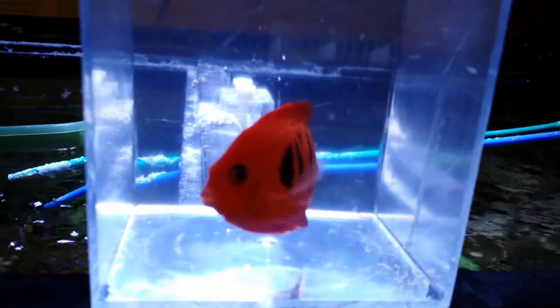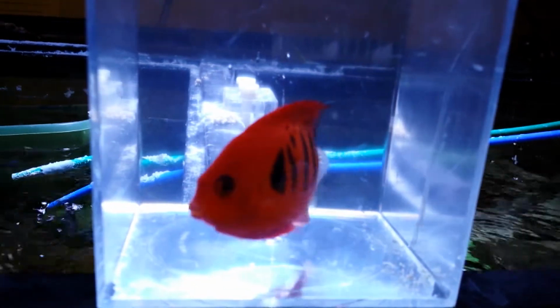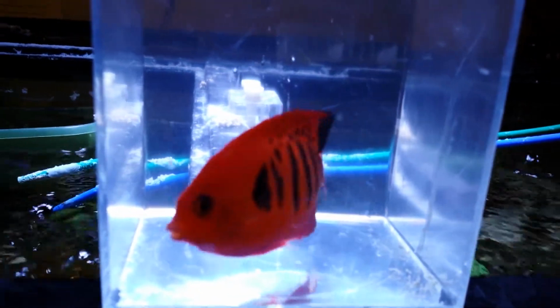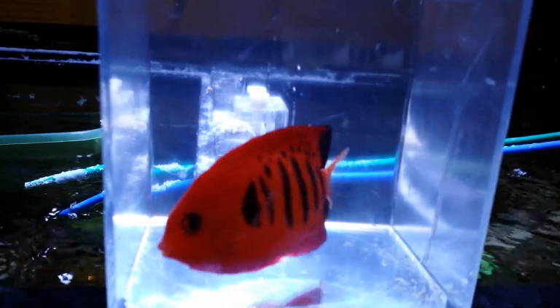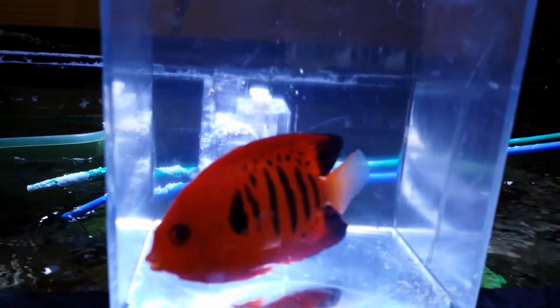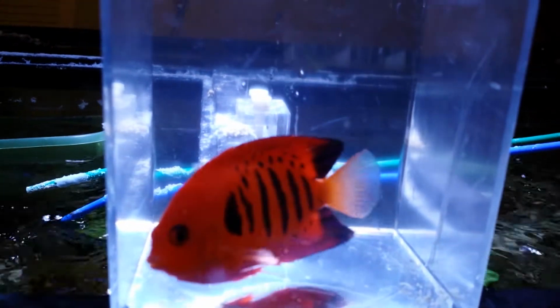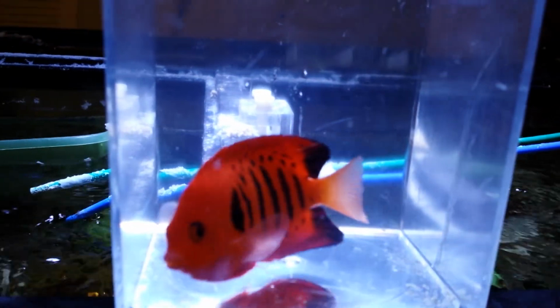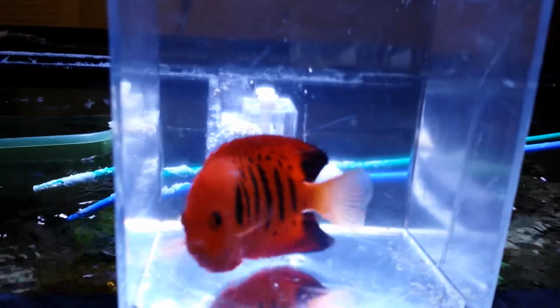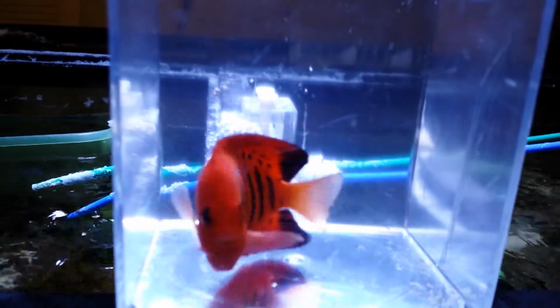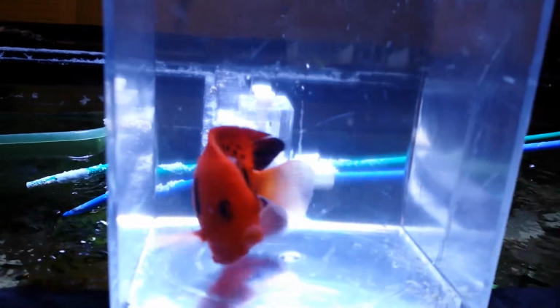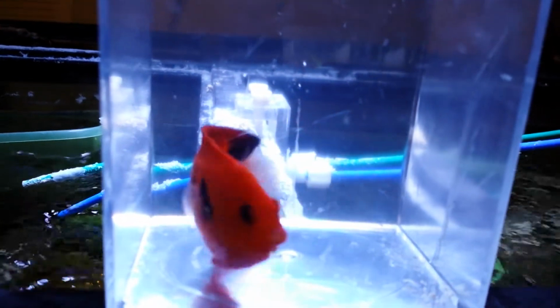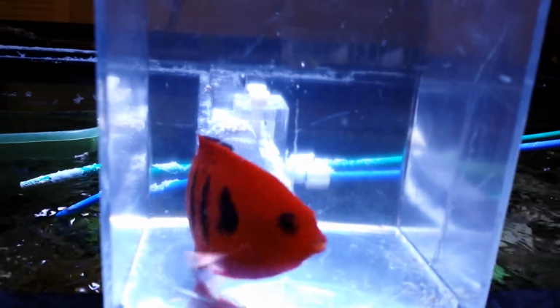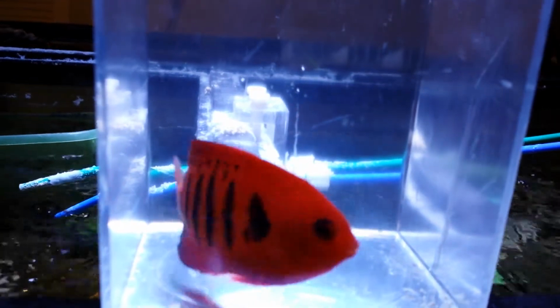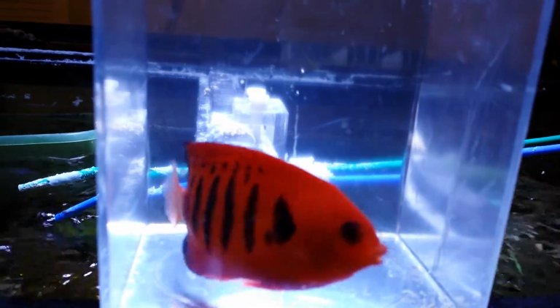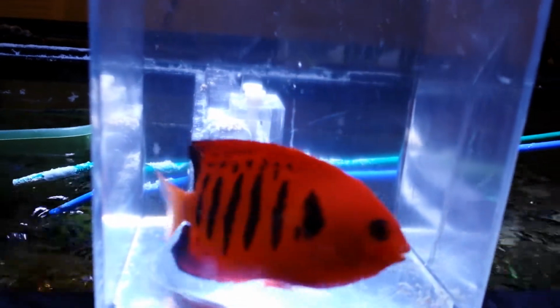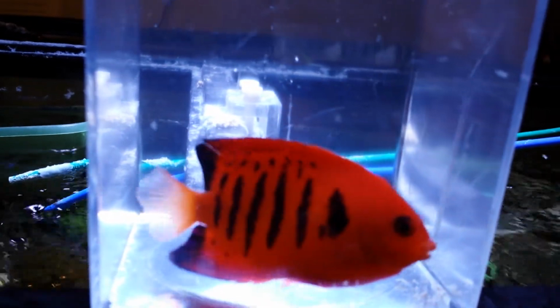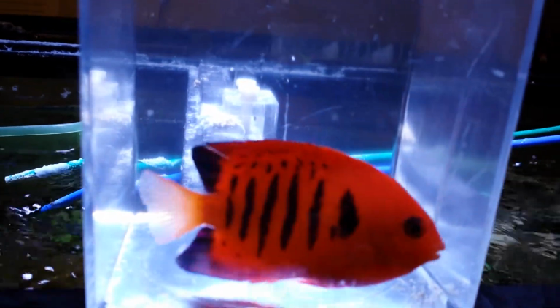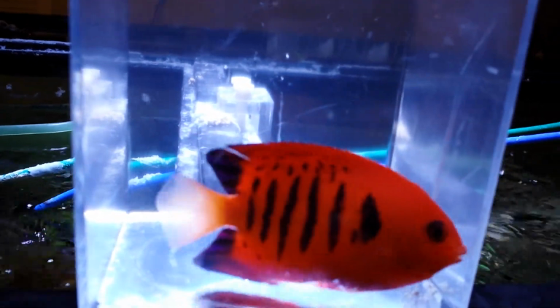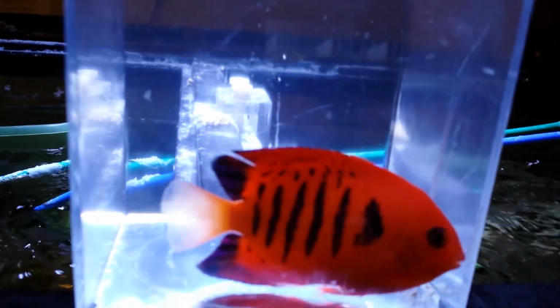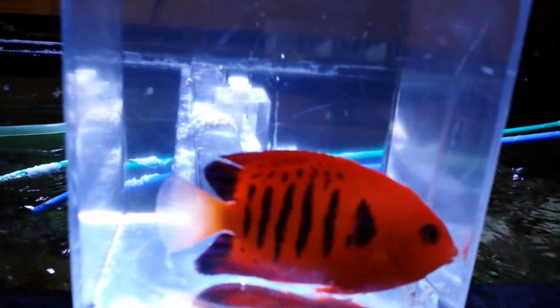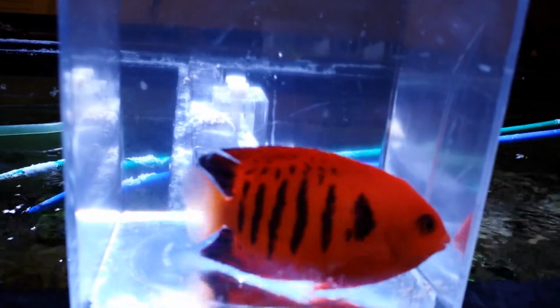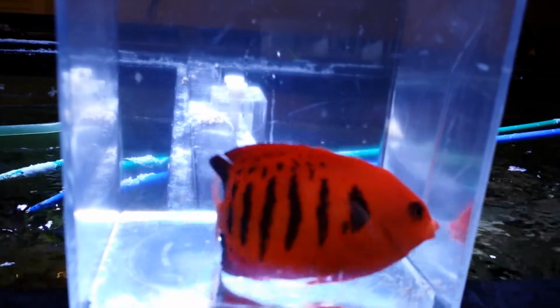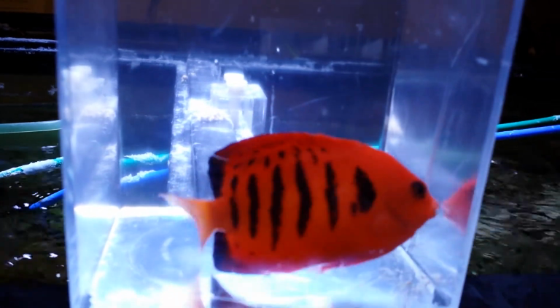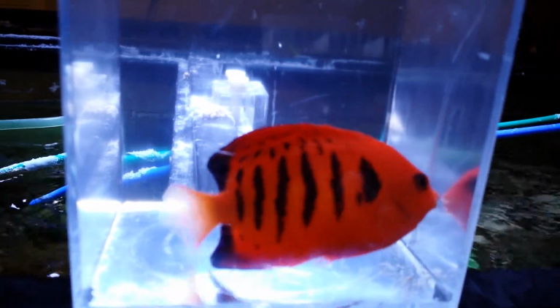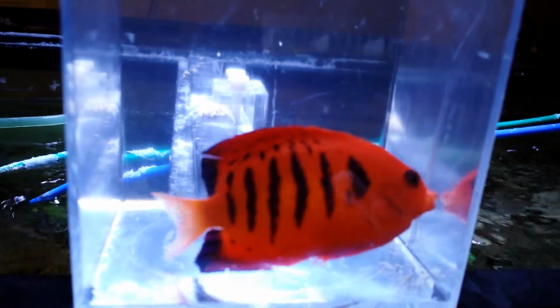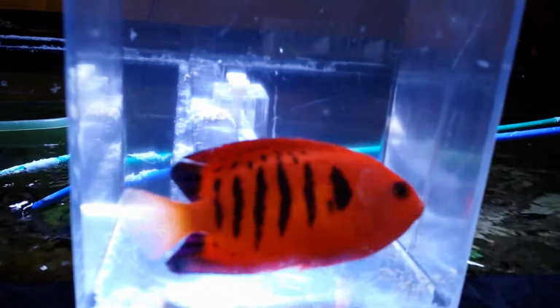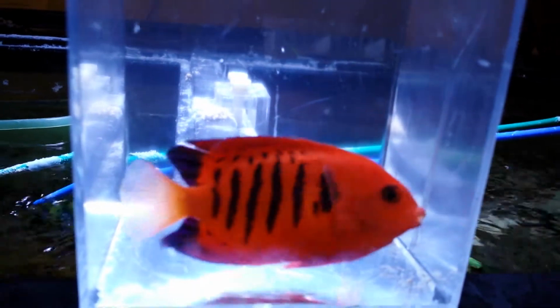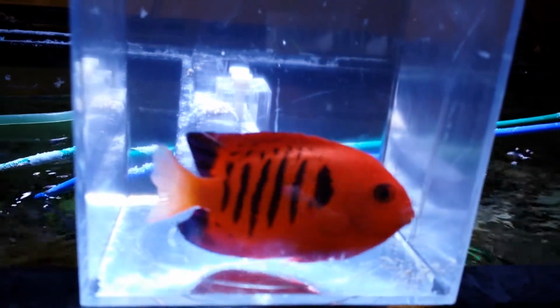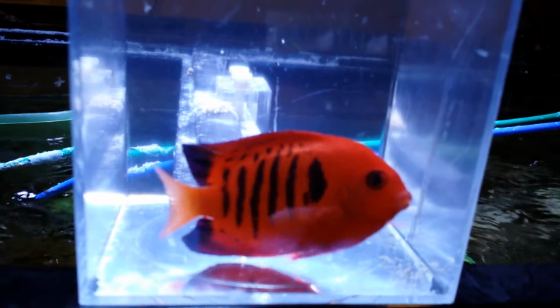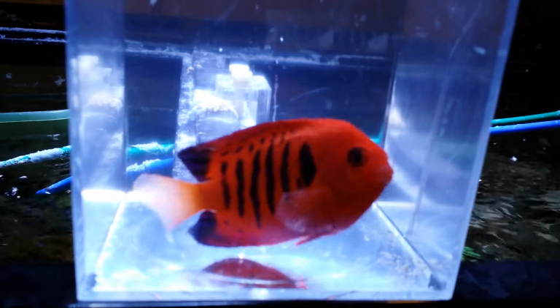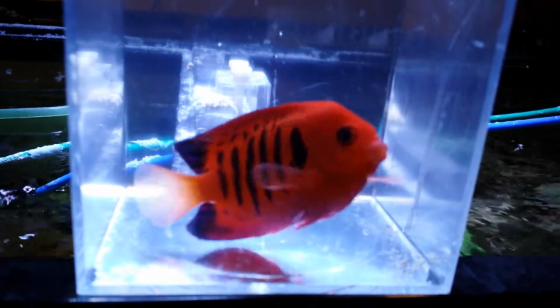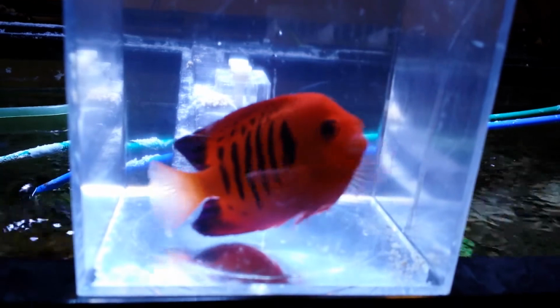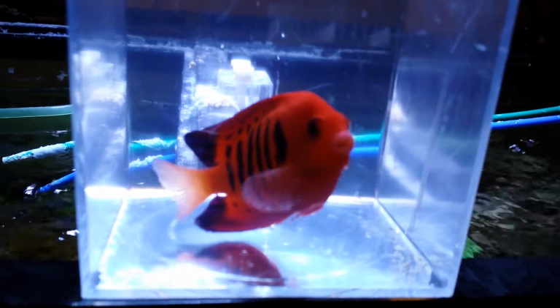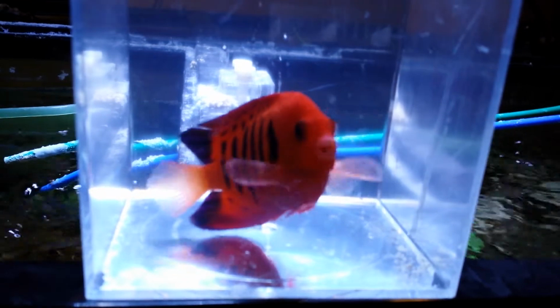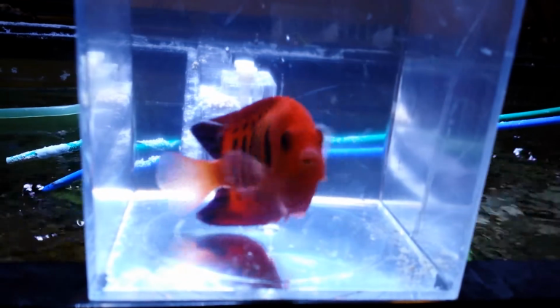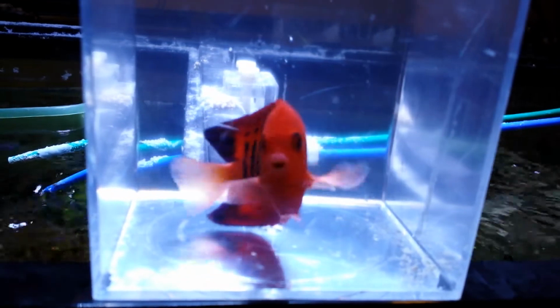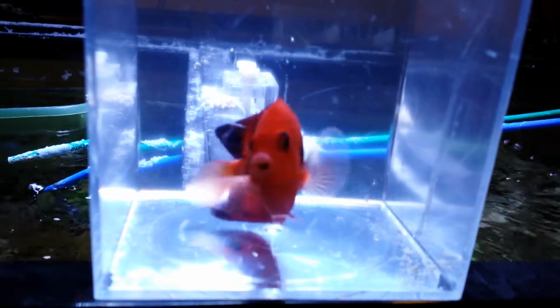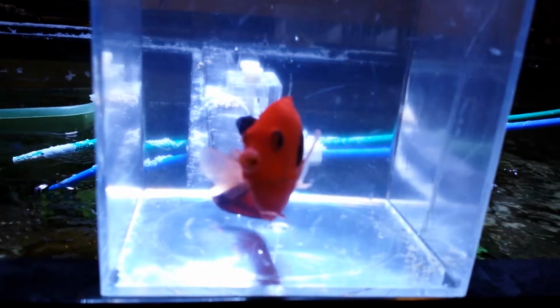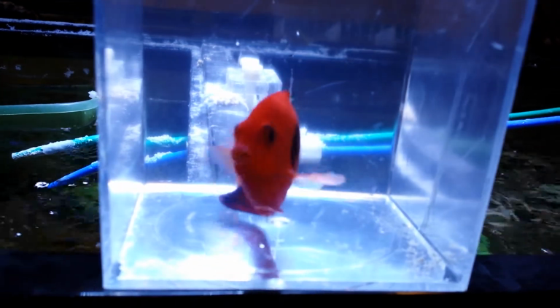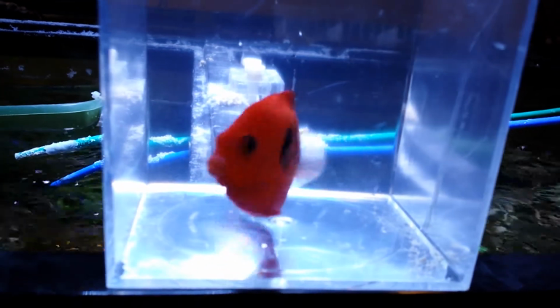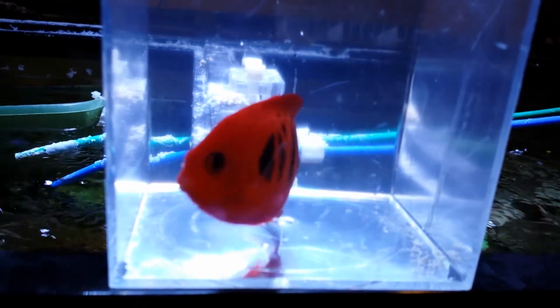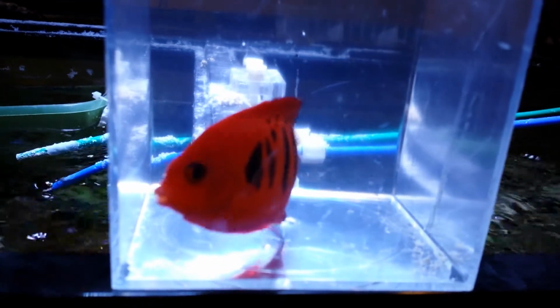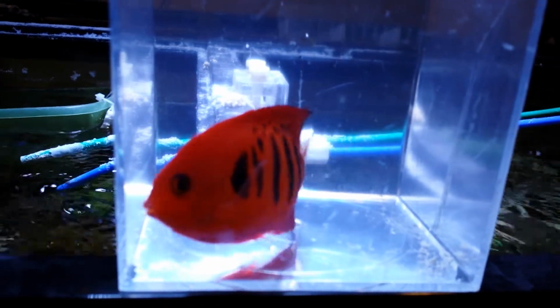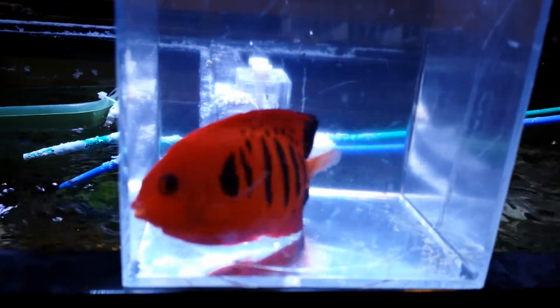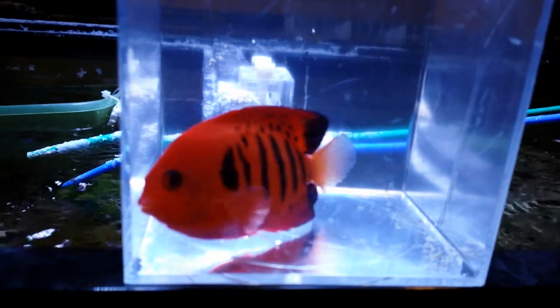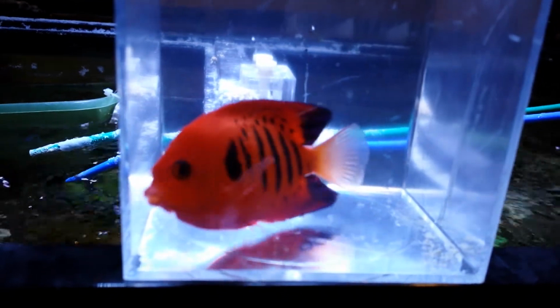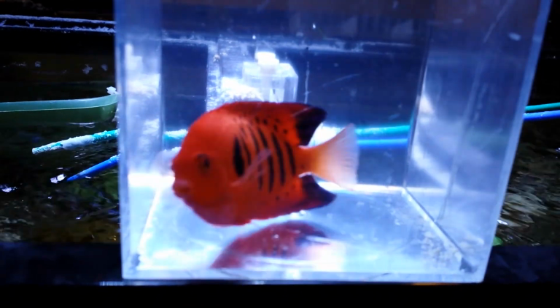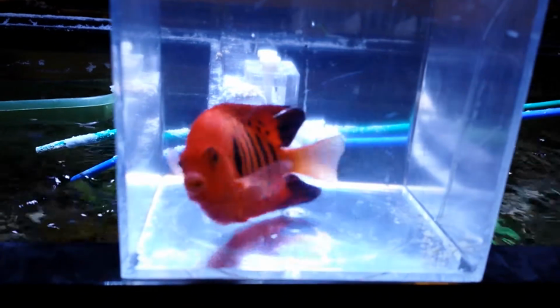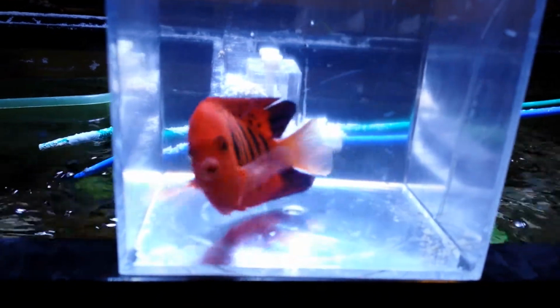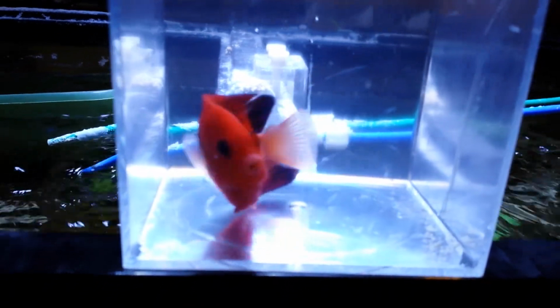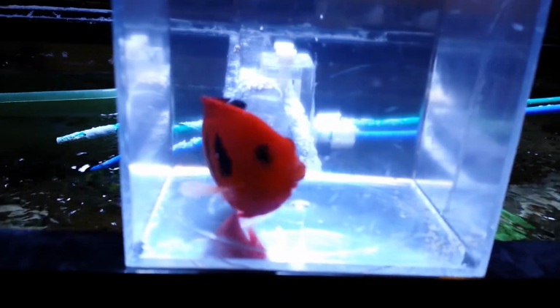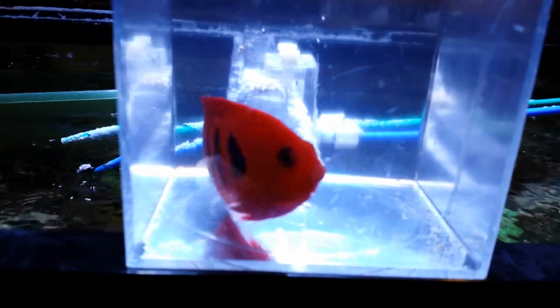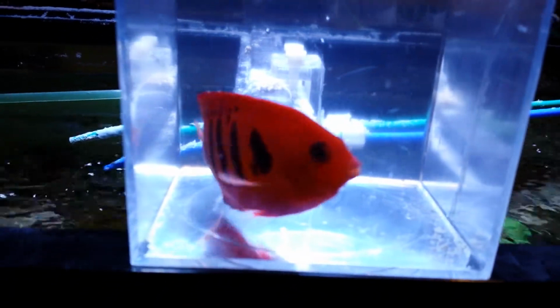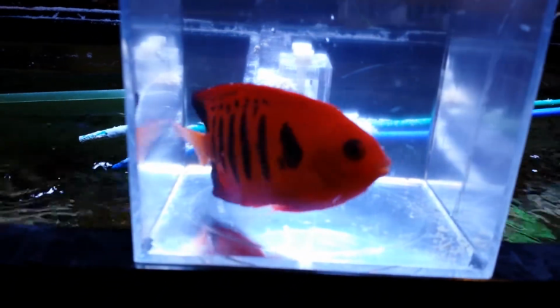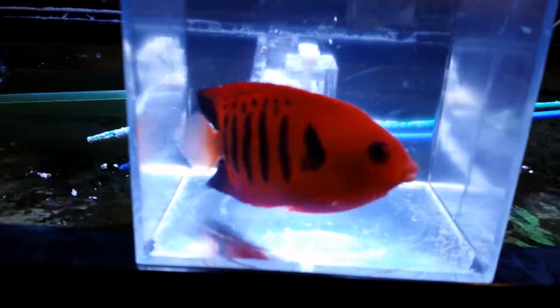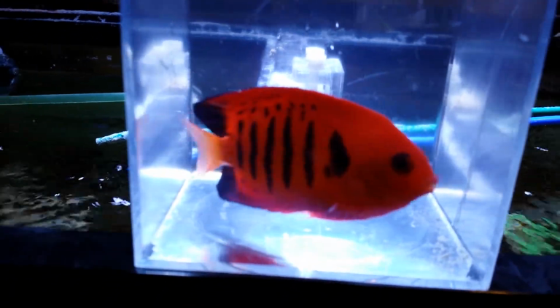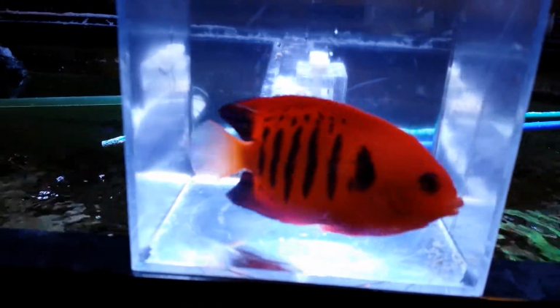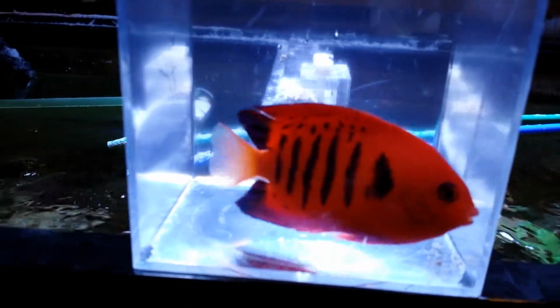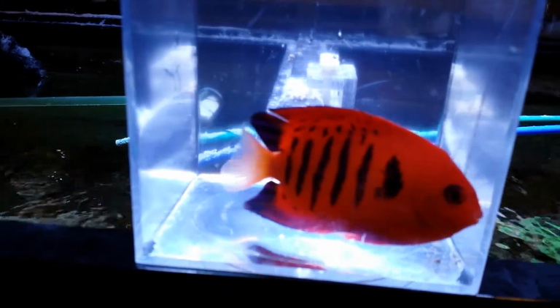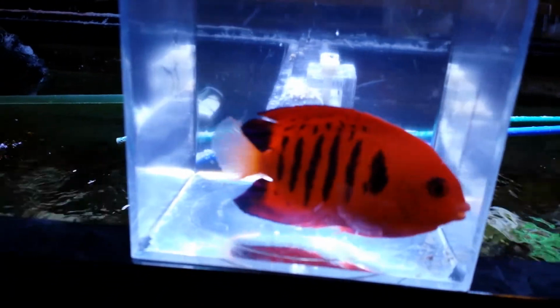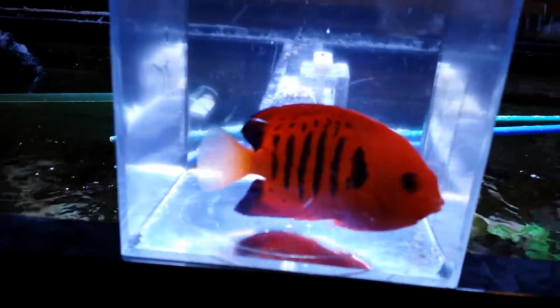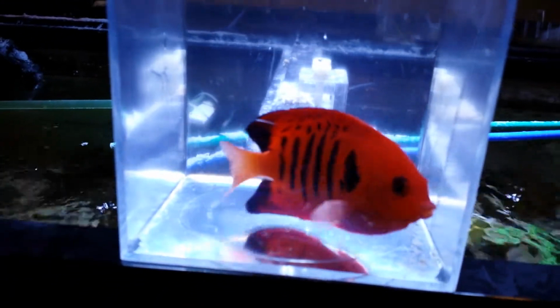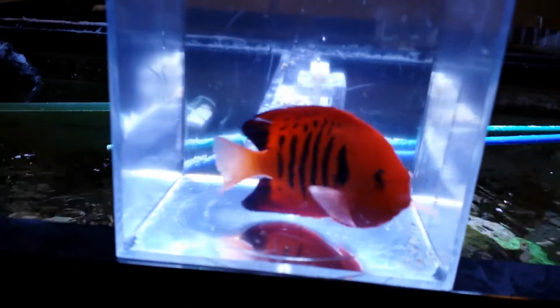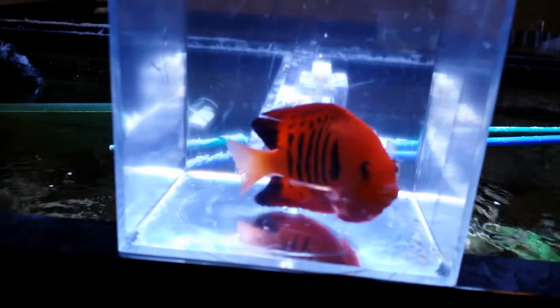He's got a little split in his dorsal fin. I'm sure after a few days that'll heal — not a problem there.